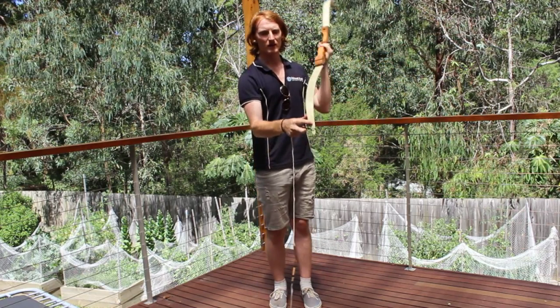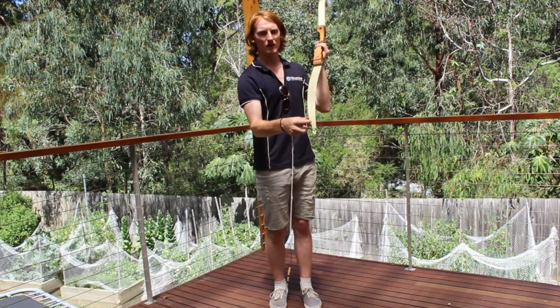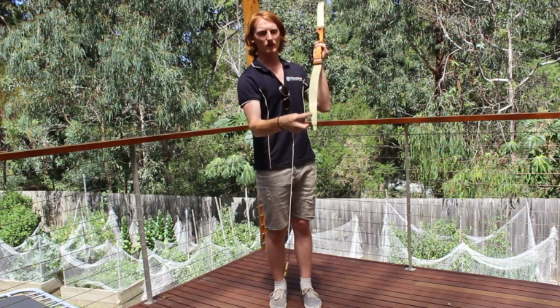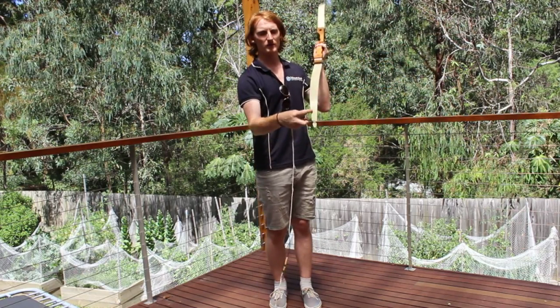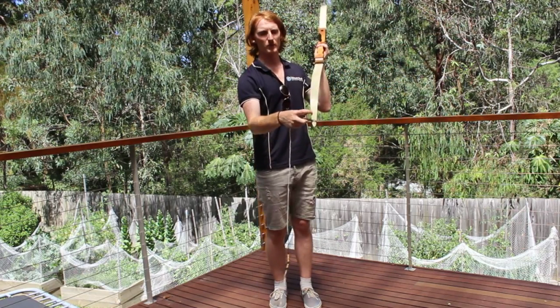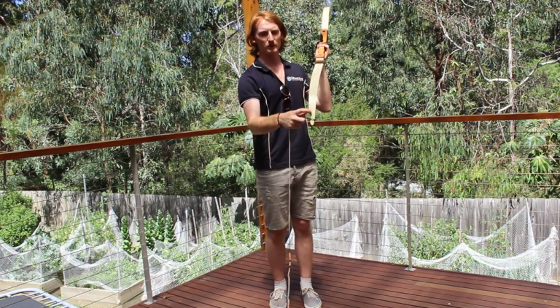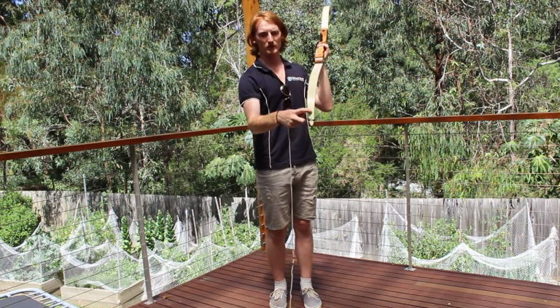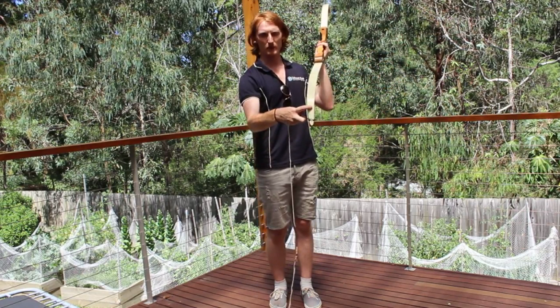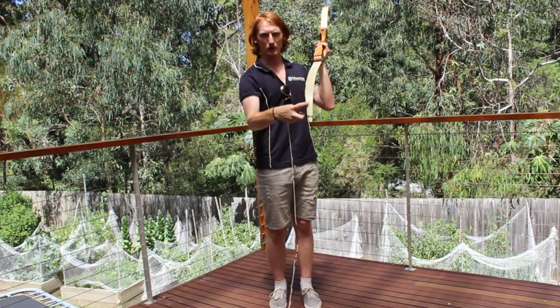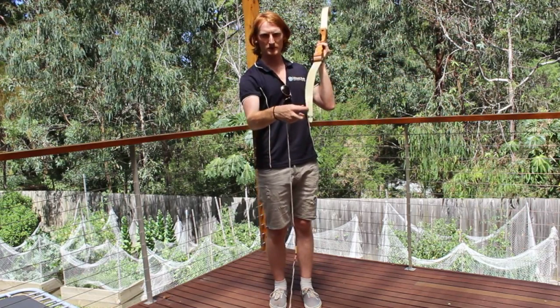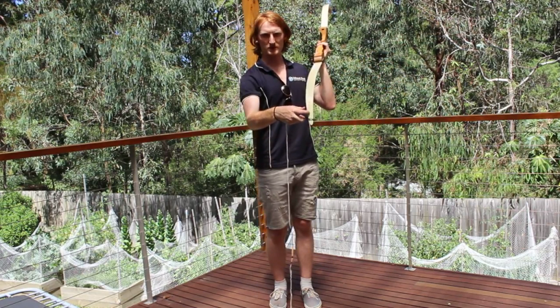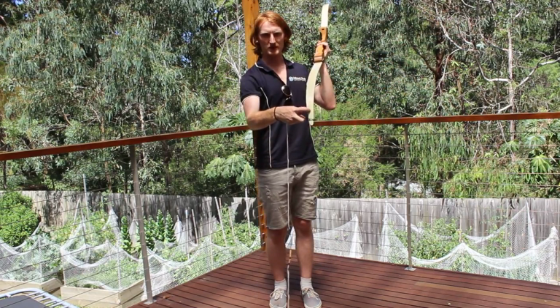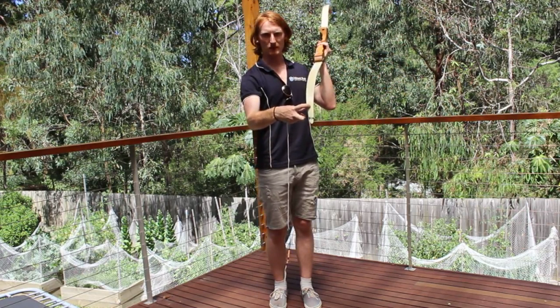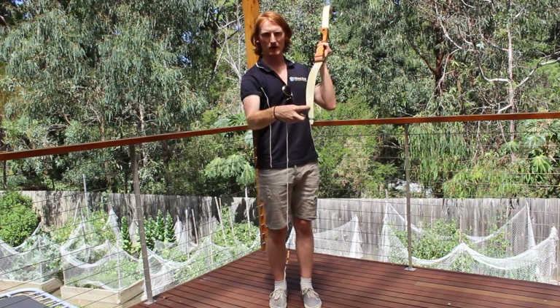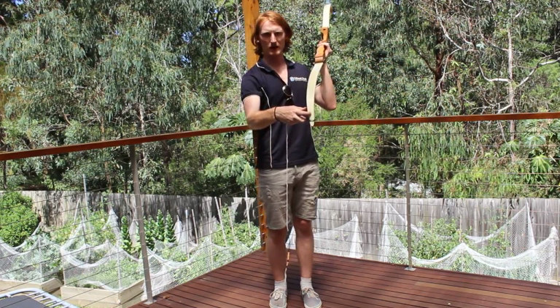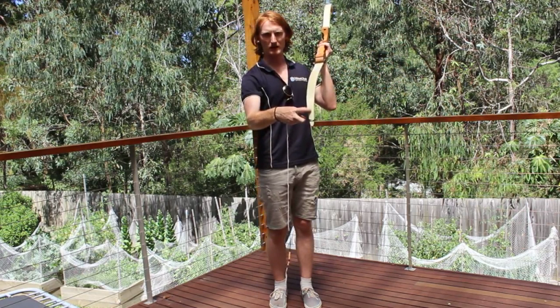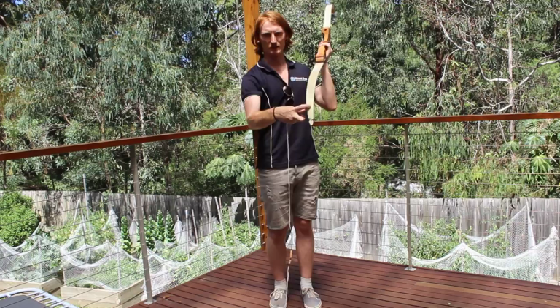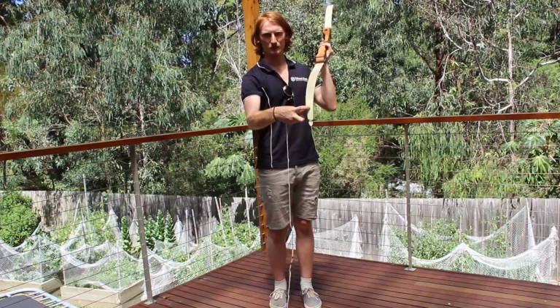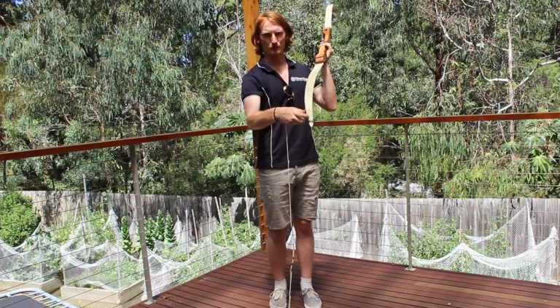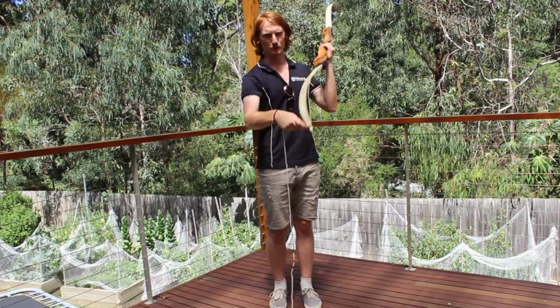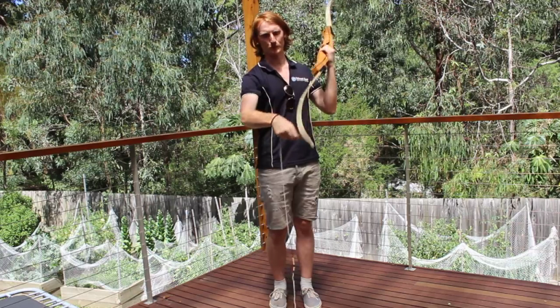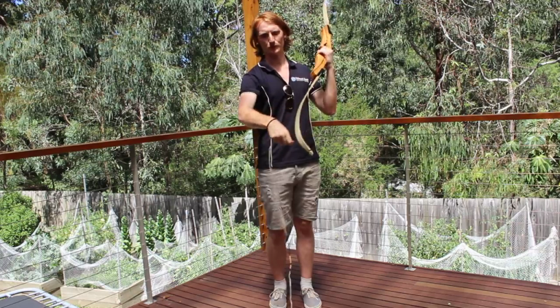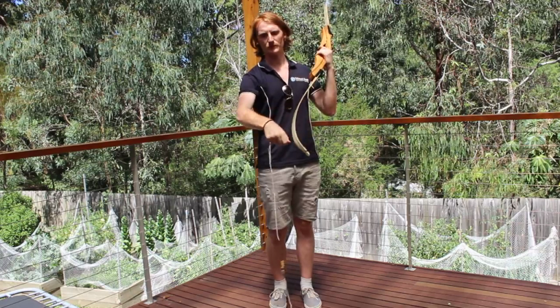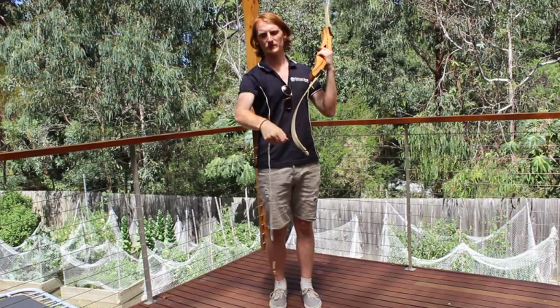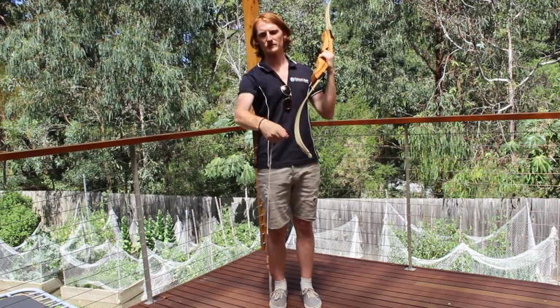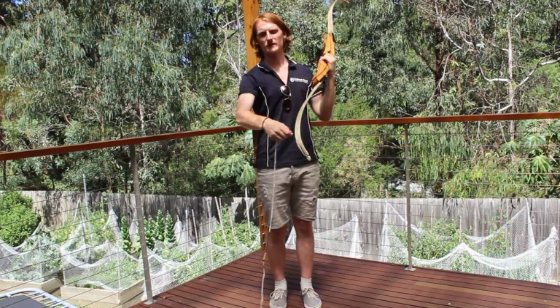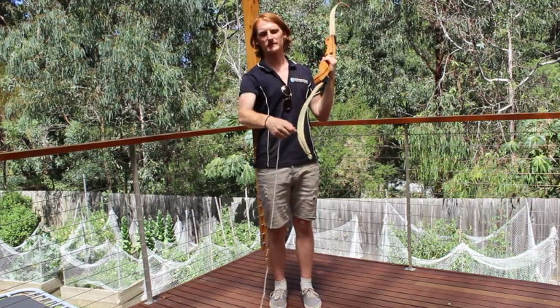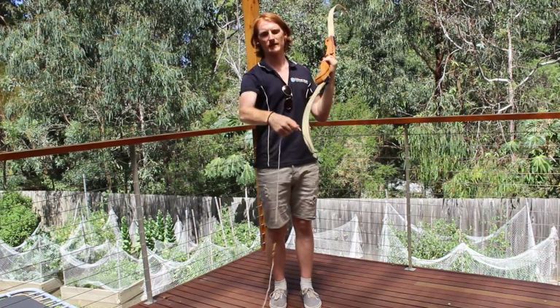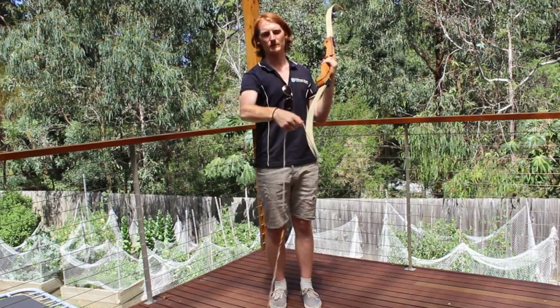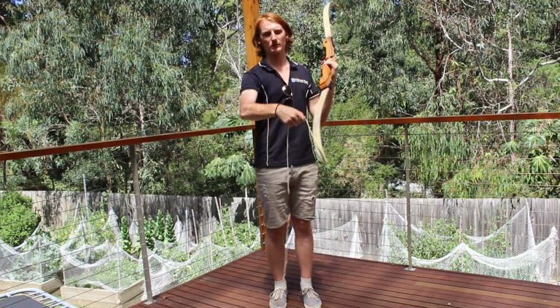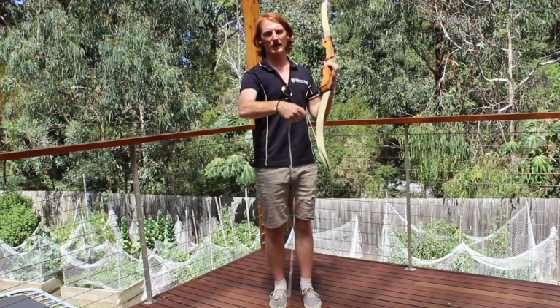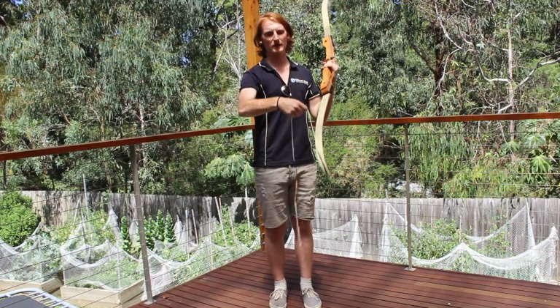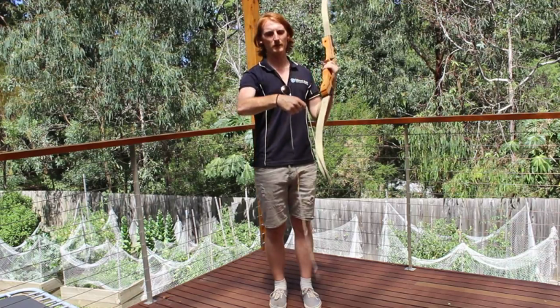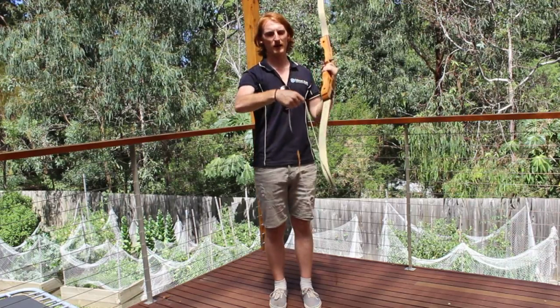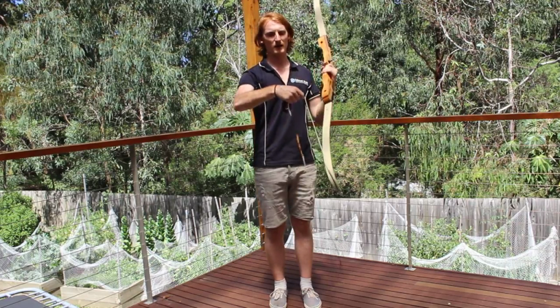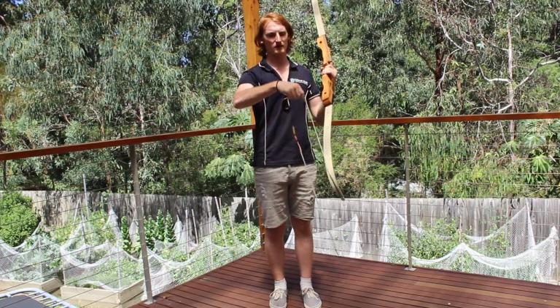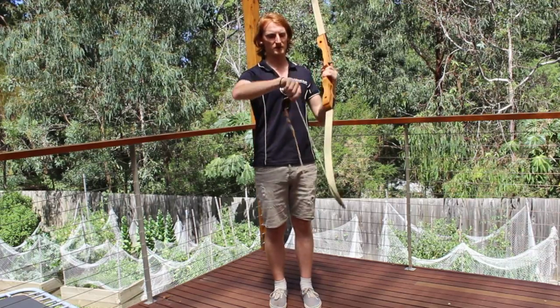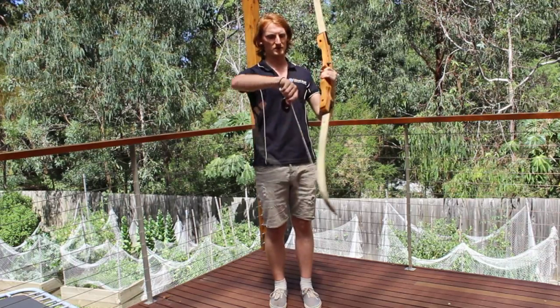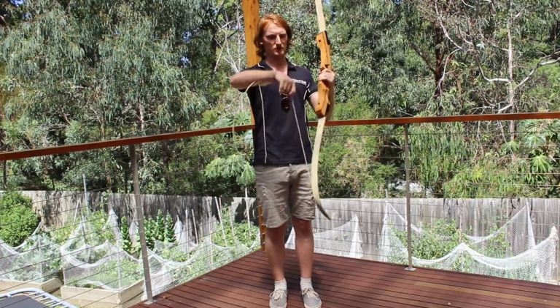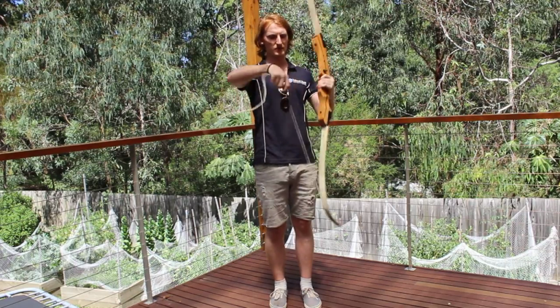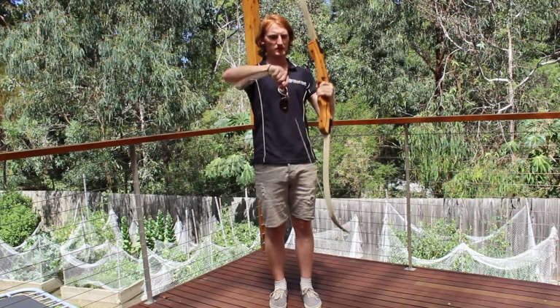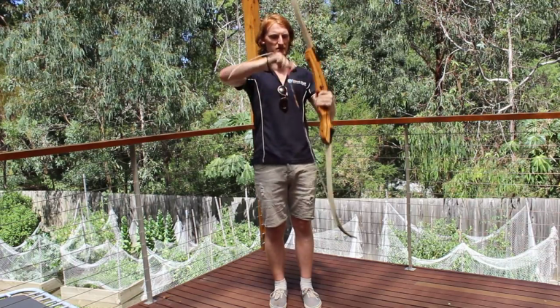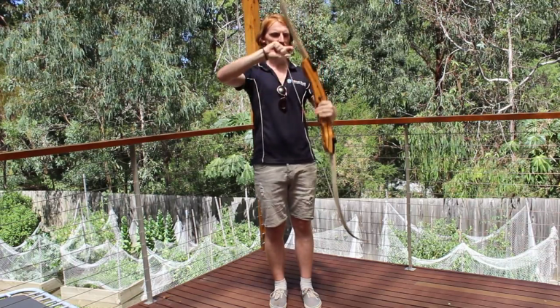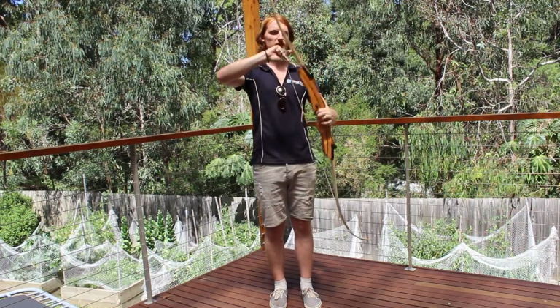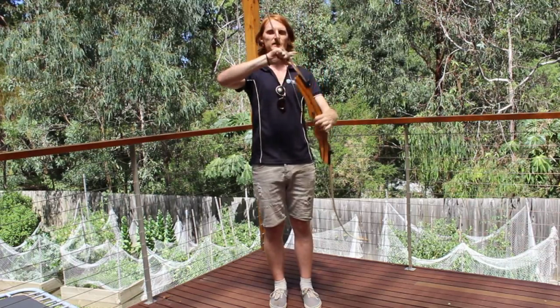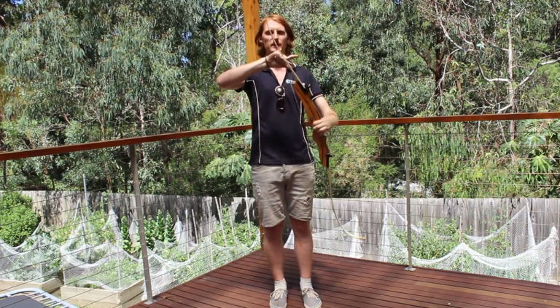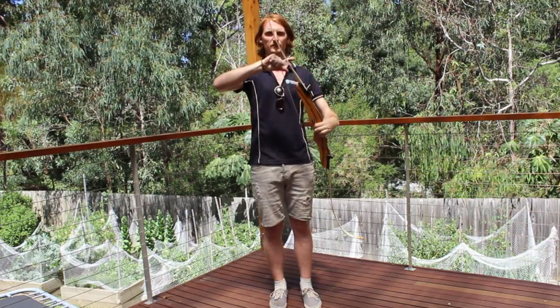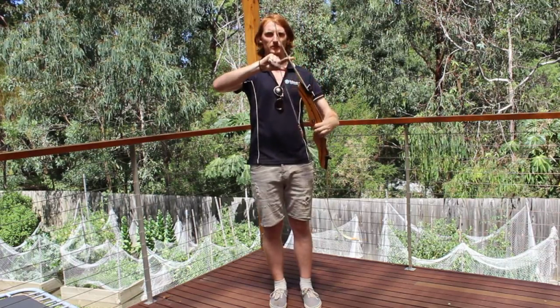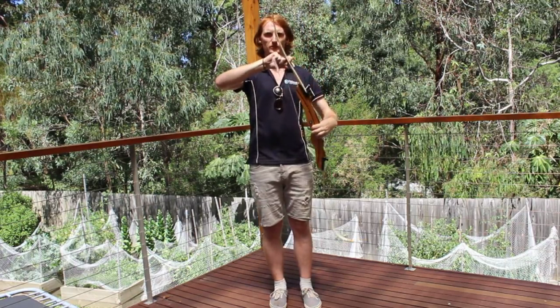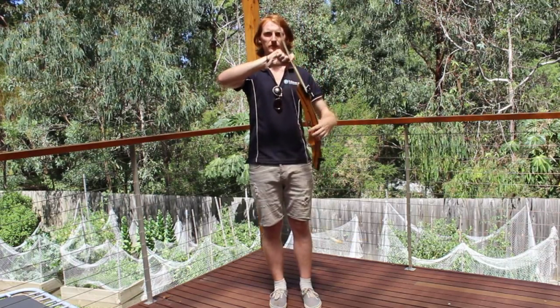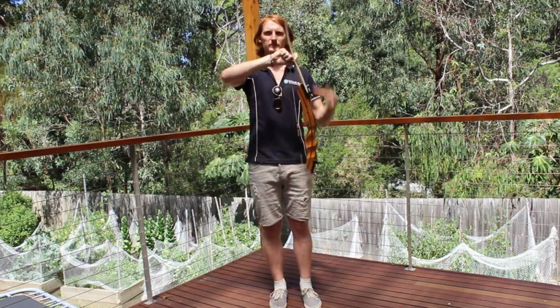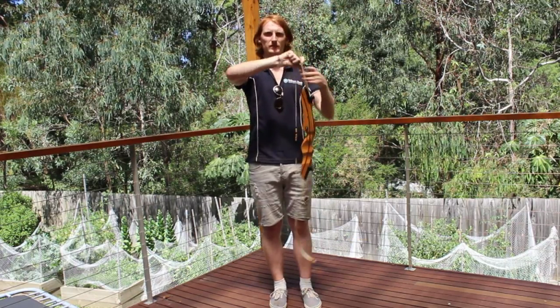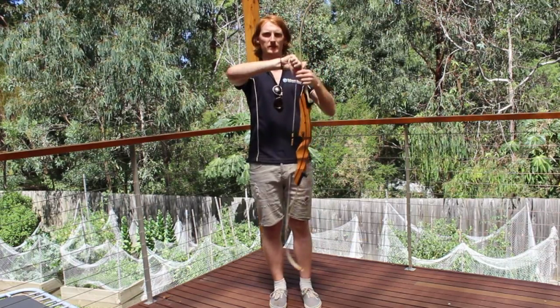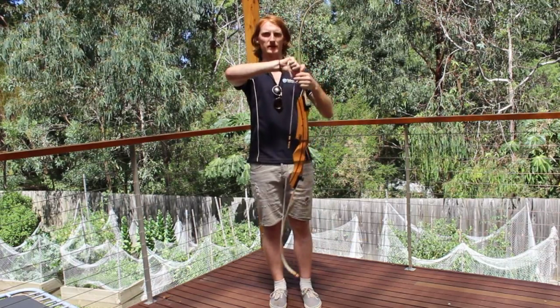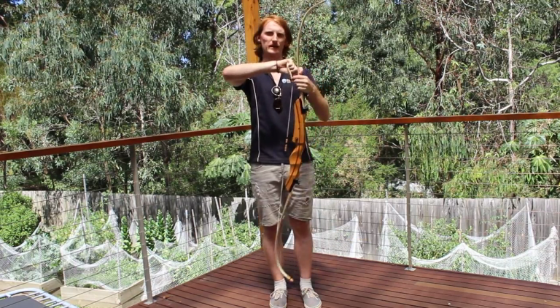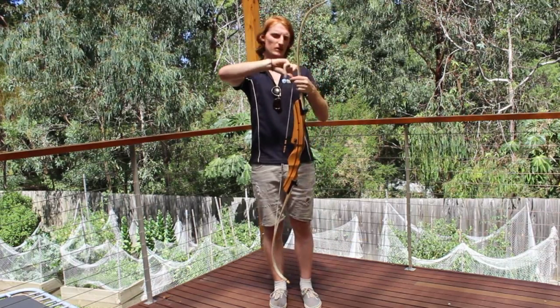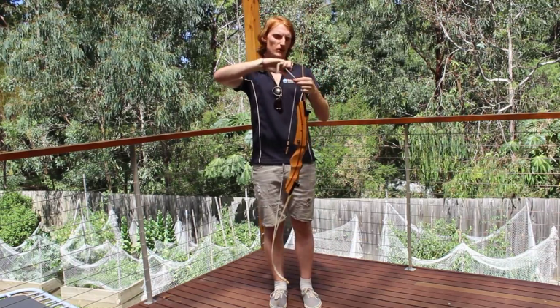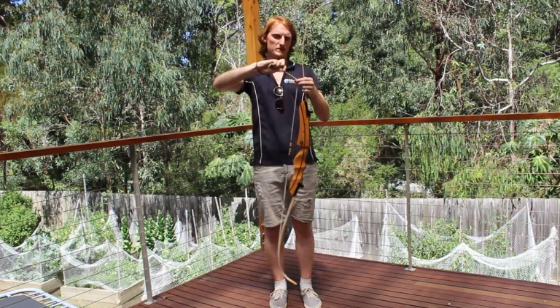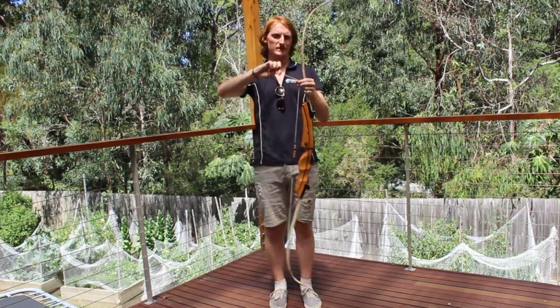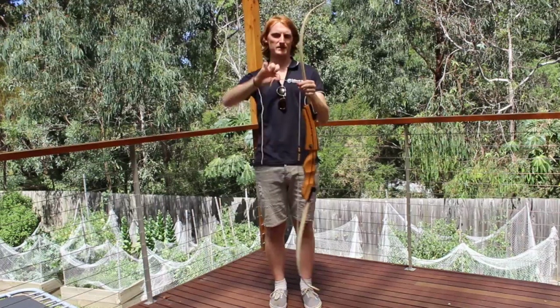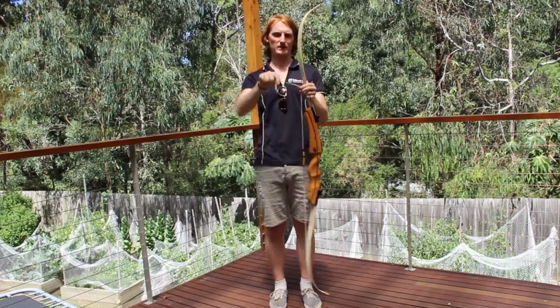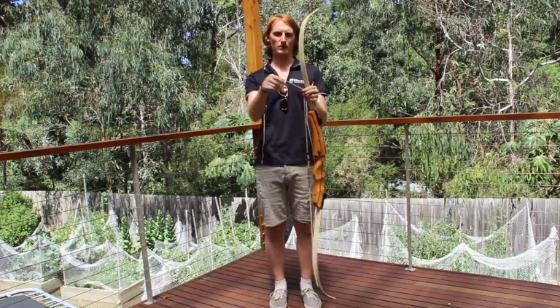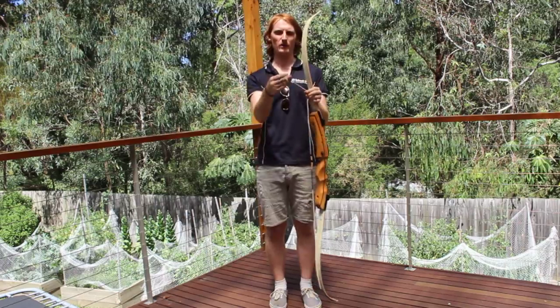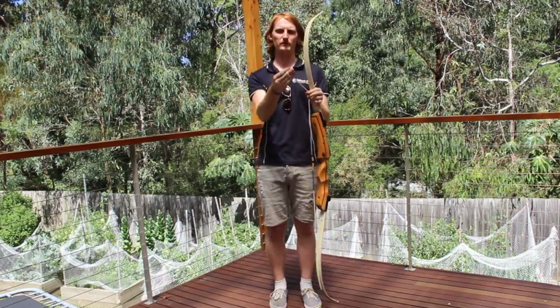On the bottom of the bows there is a little groove. You do need to get the black part of the string to sit in that groove, otherwise it can slip off.